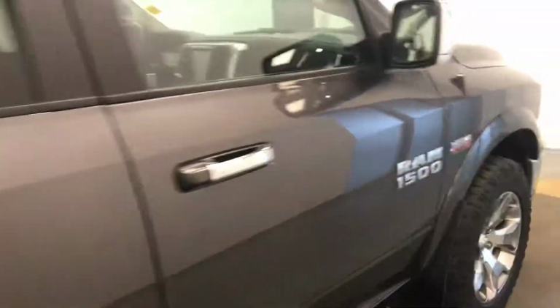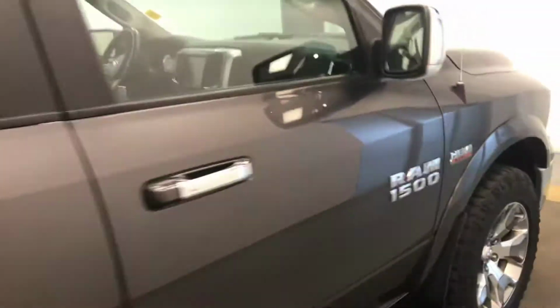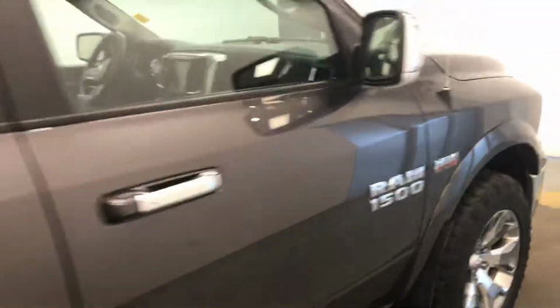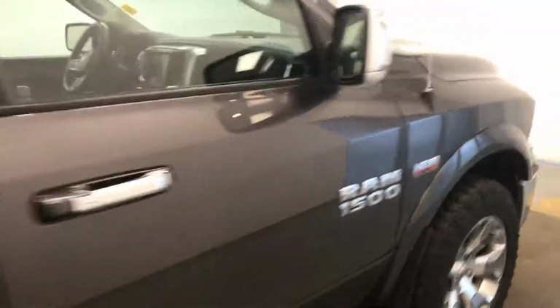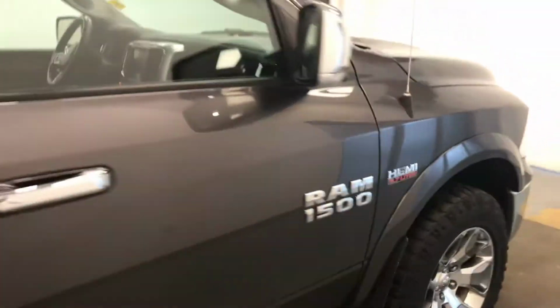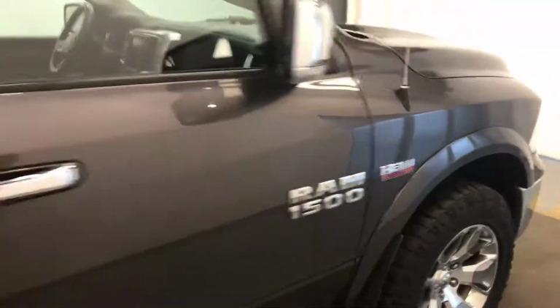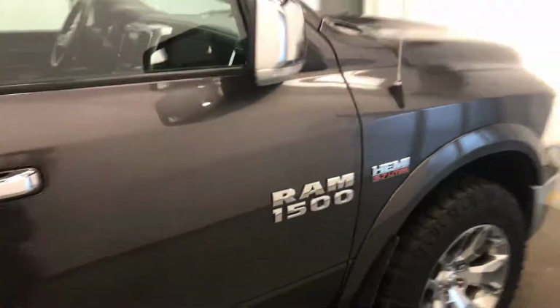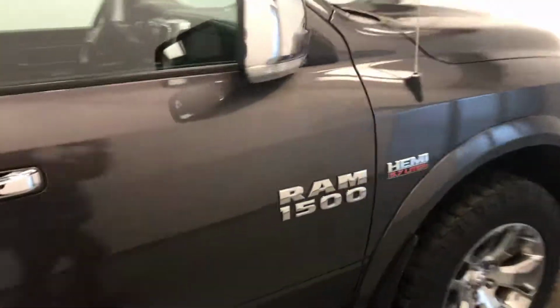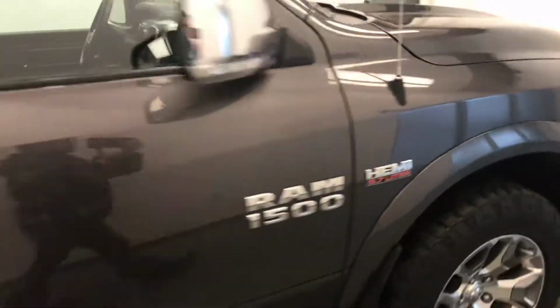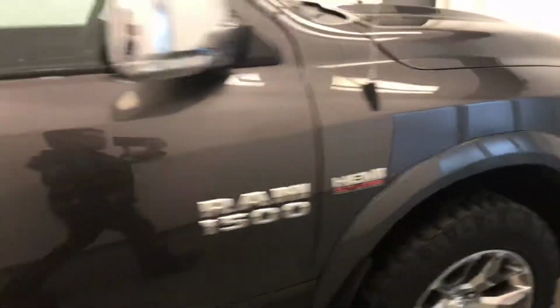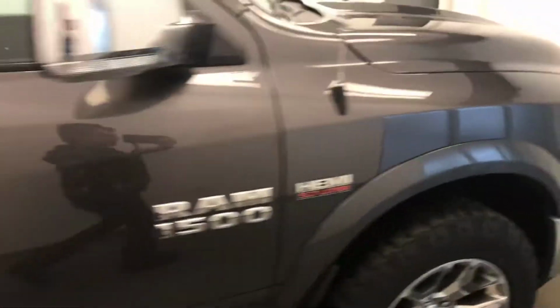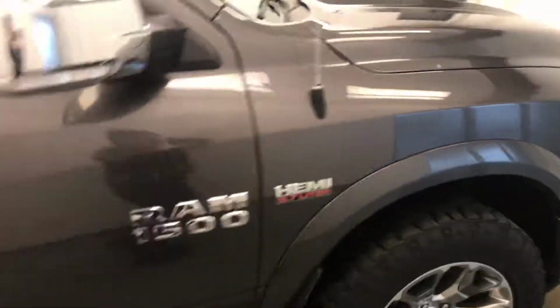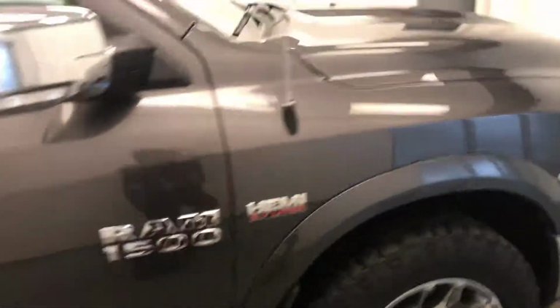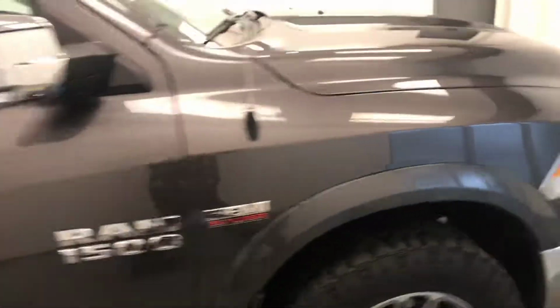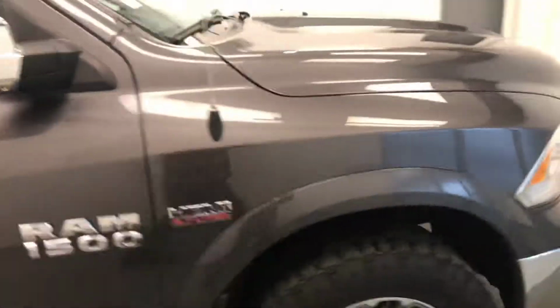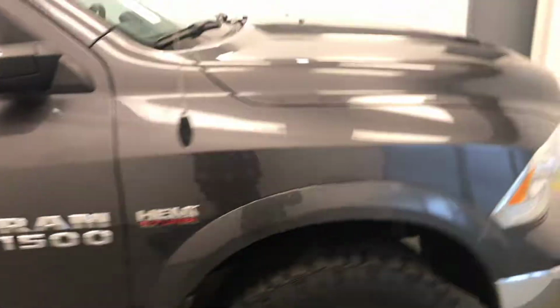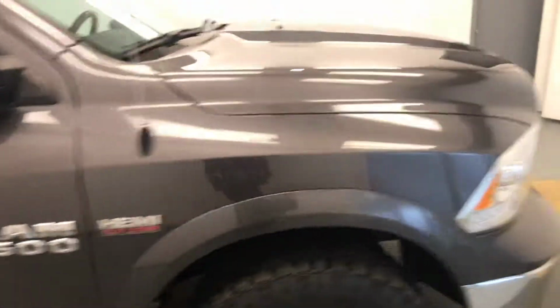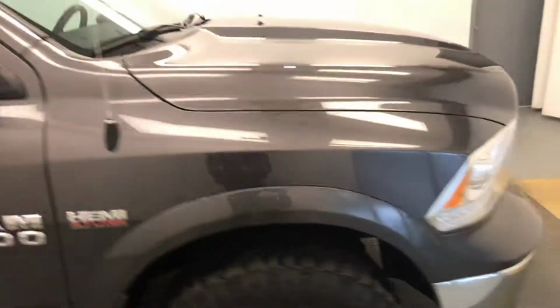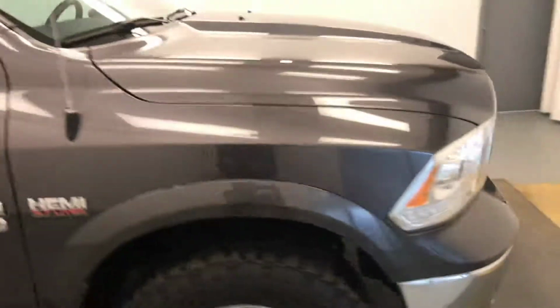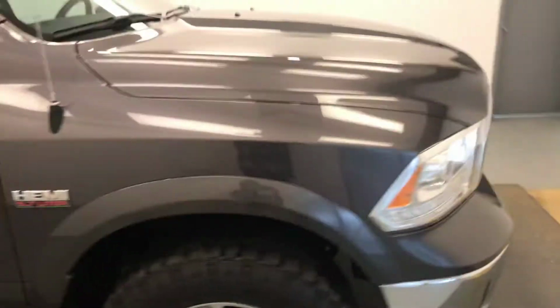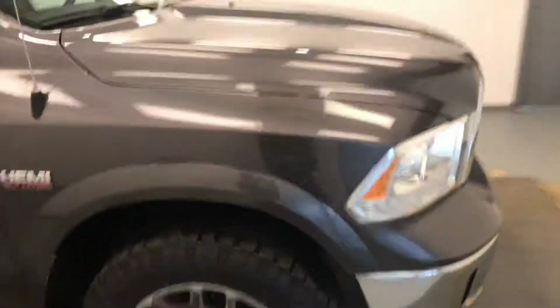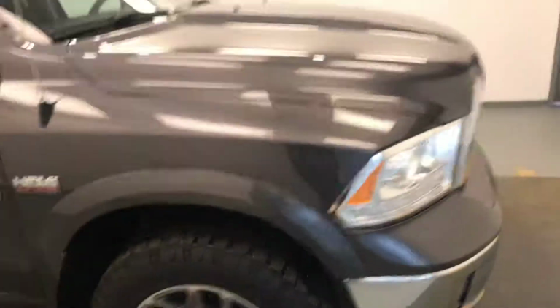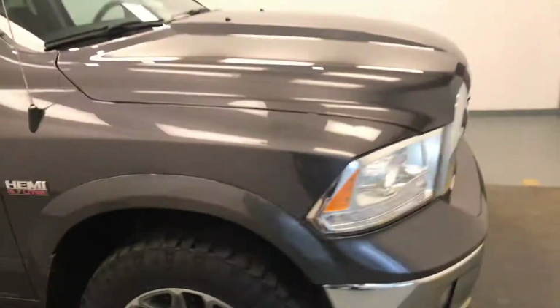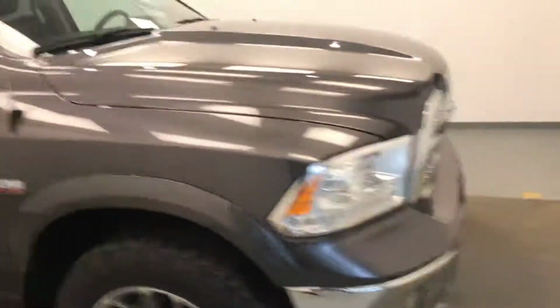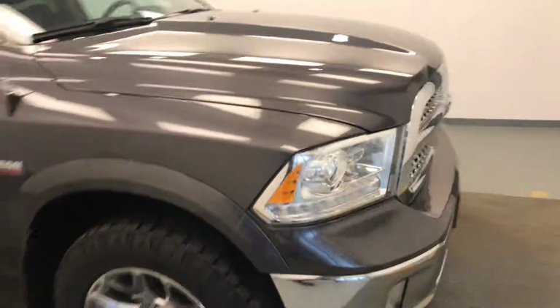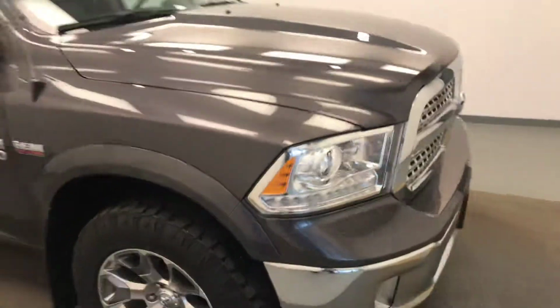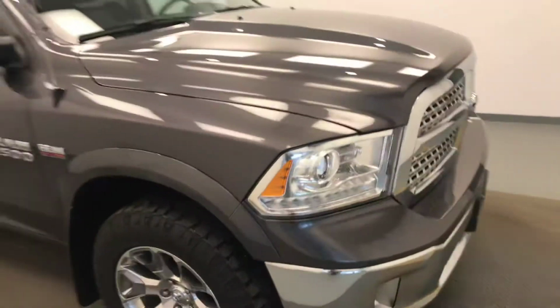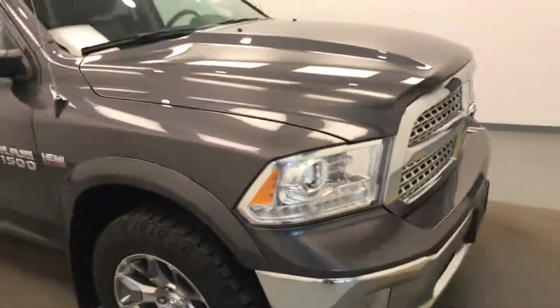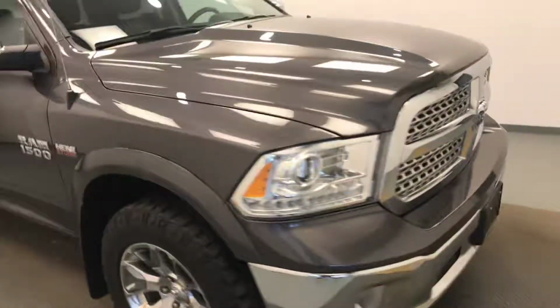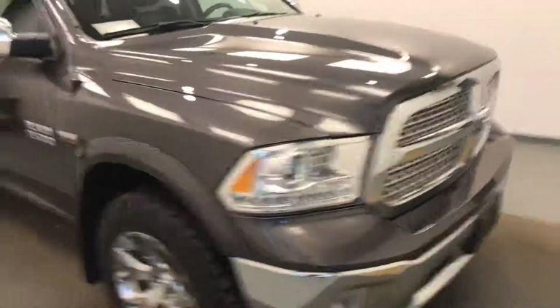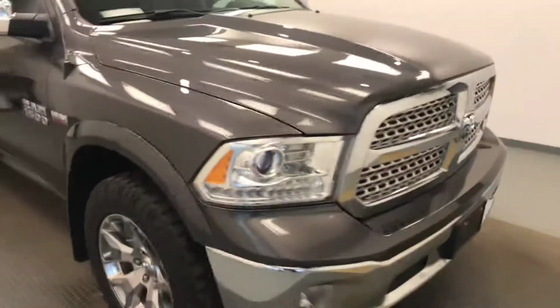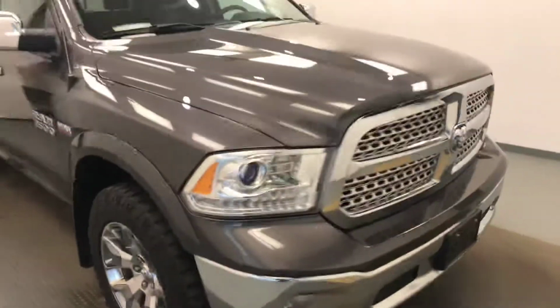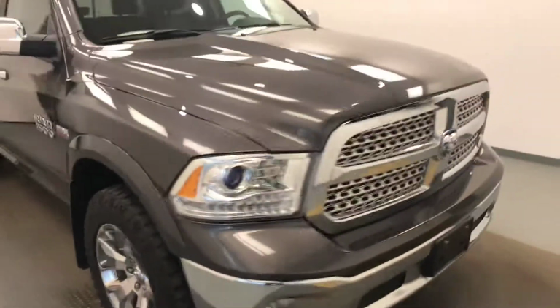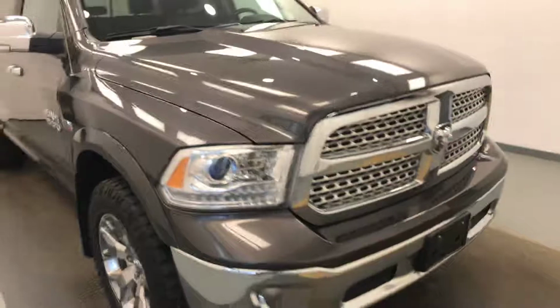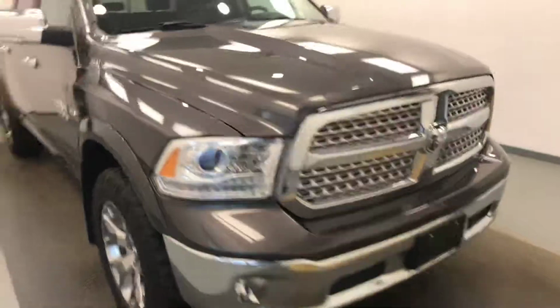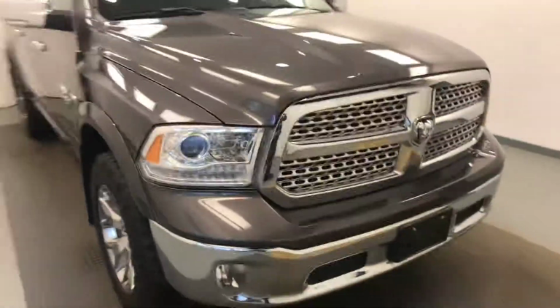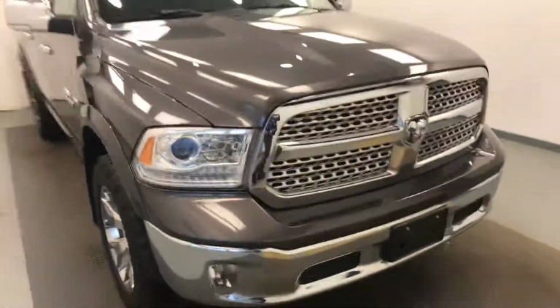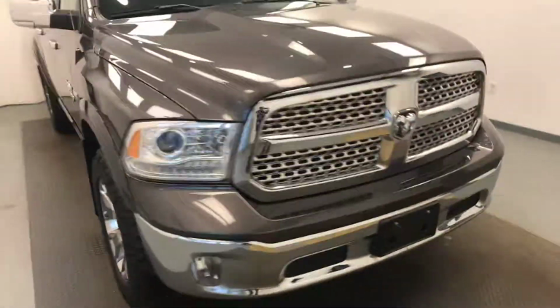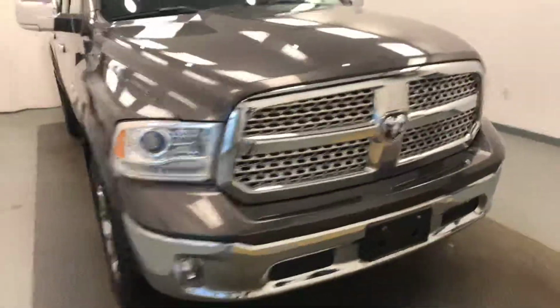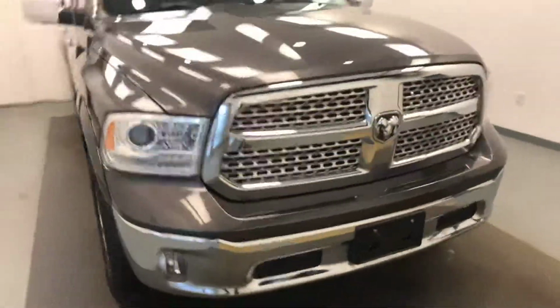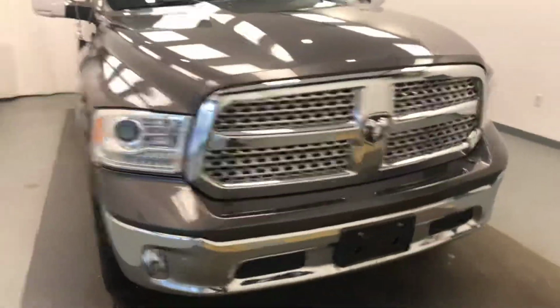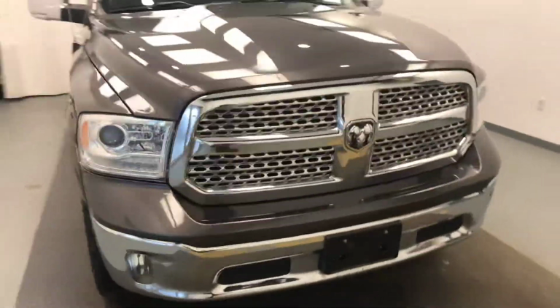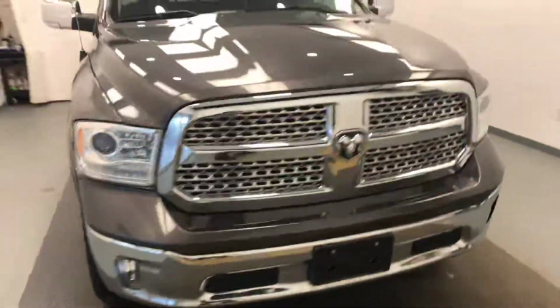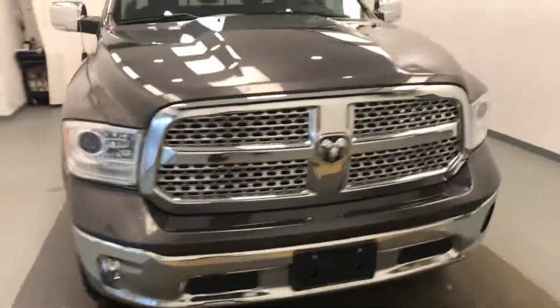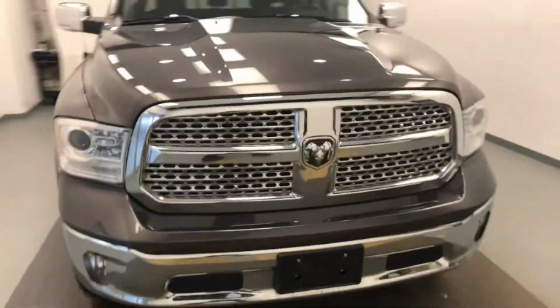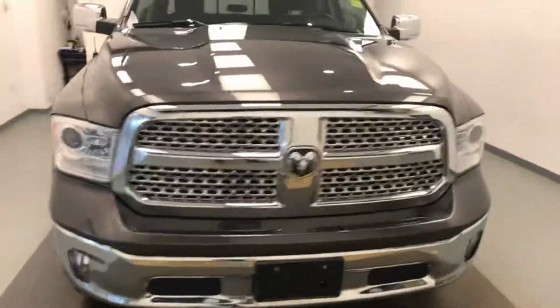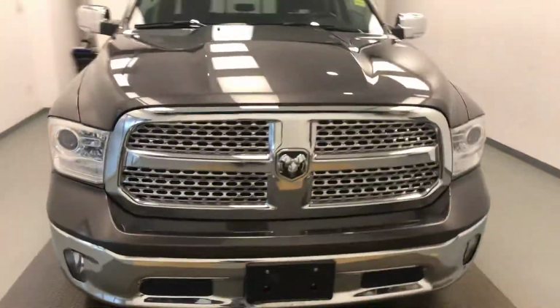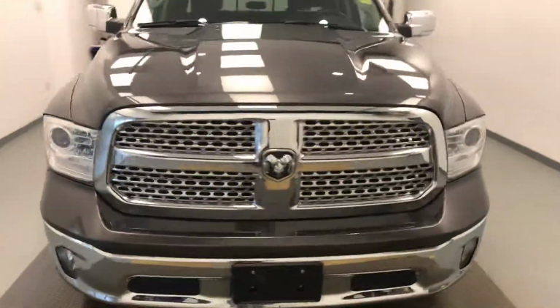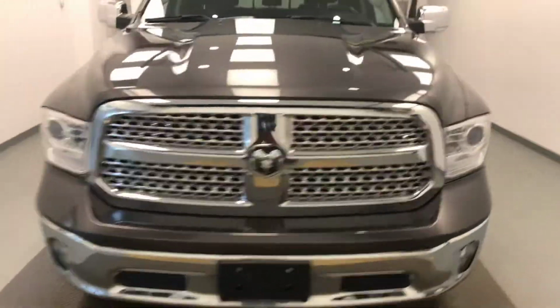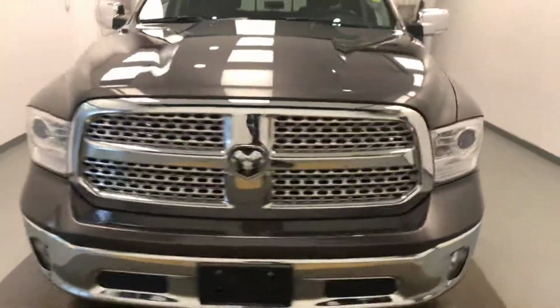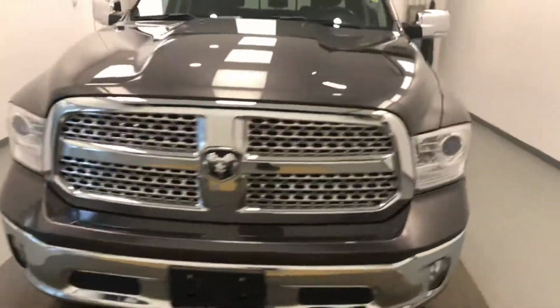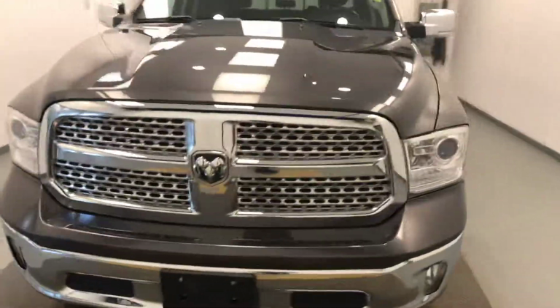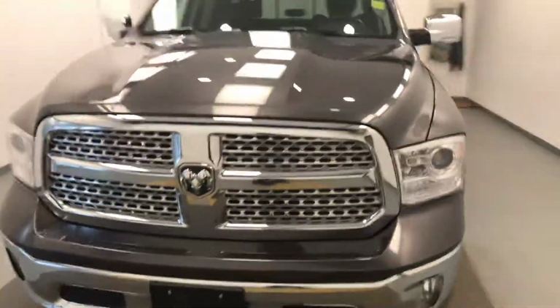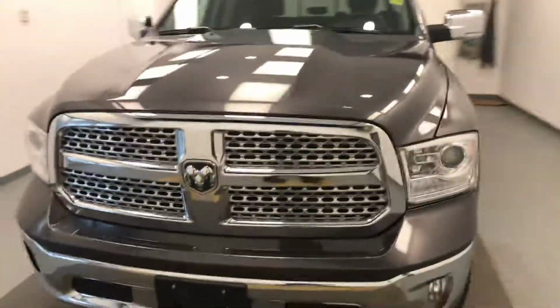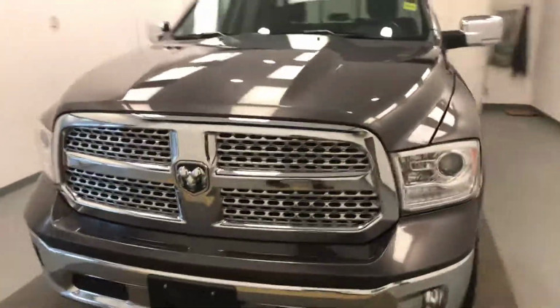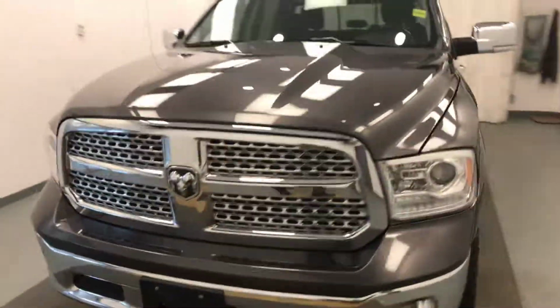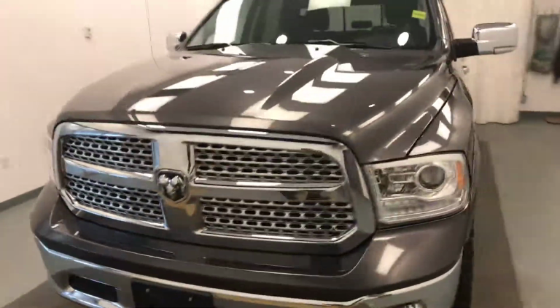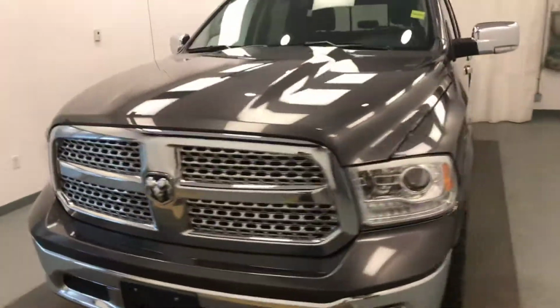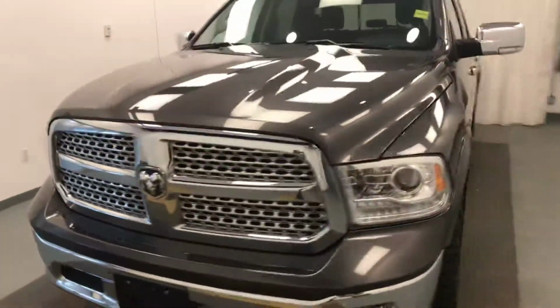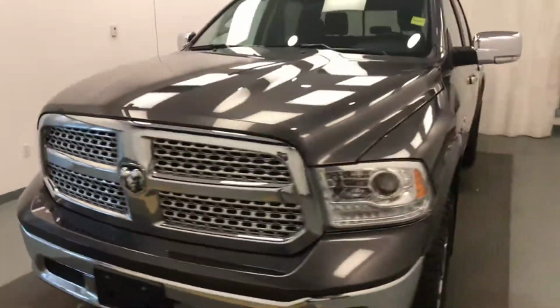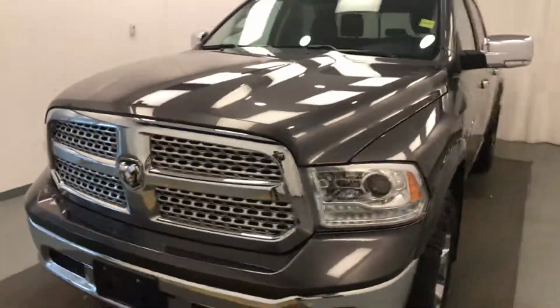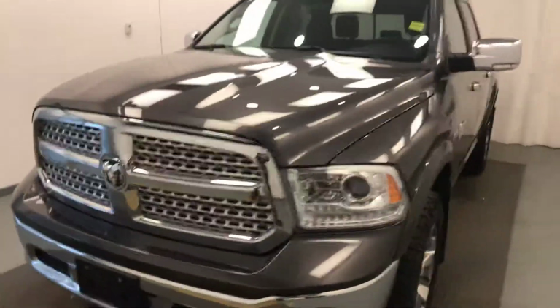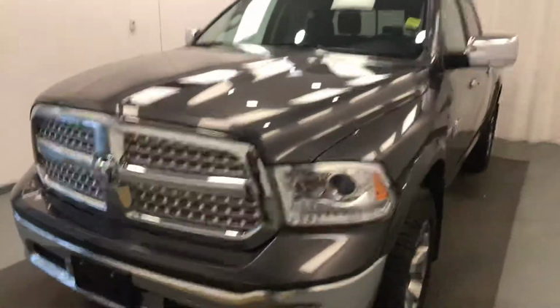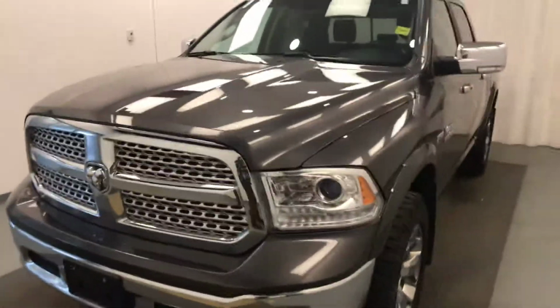Once again, we're viewing stock number 201-007 on a 2017 RAM 1500, and our exterior color is gray.